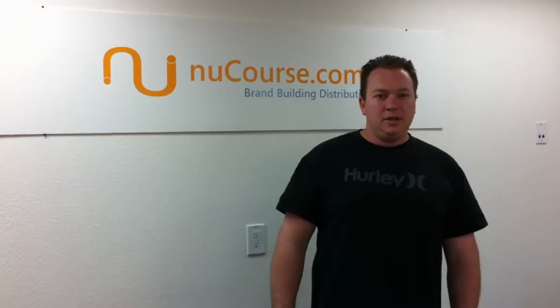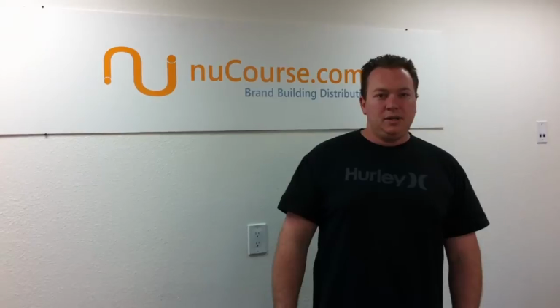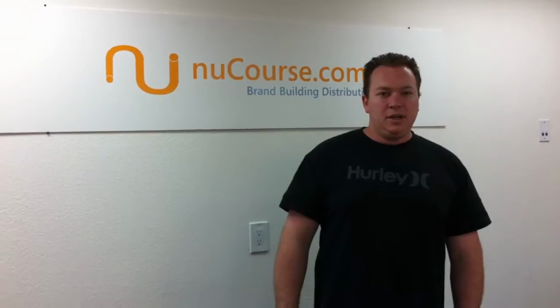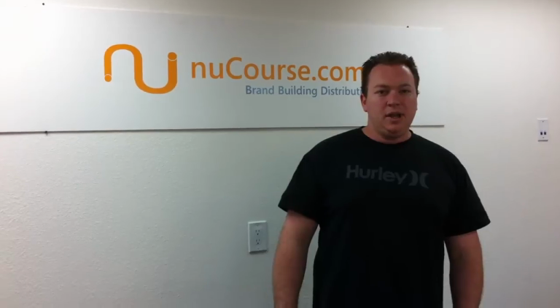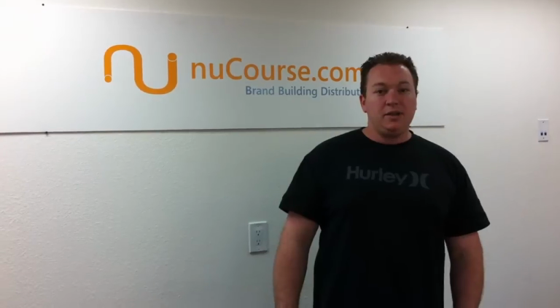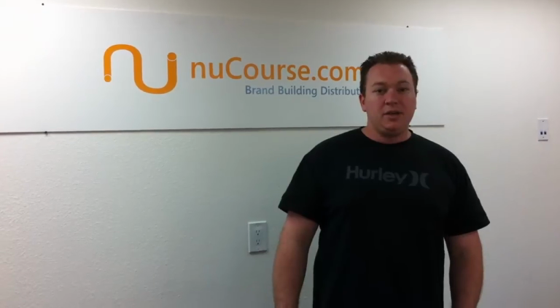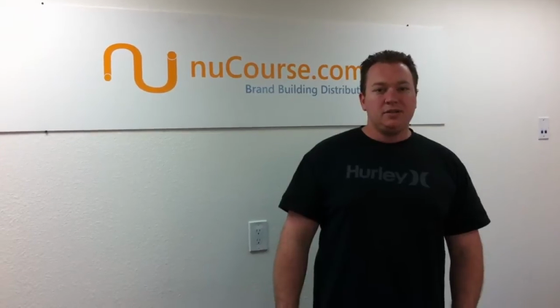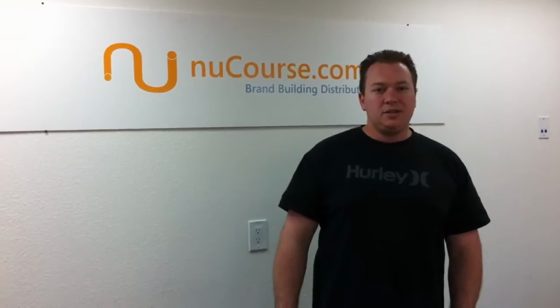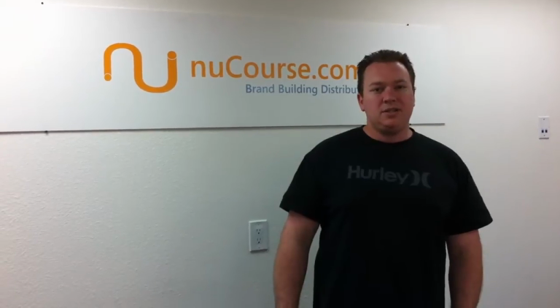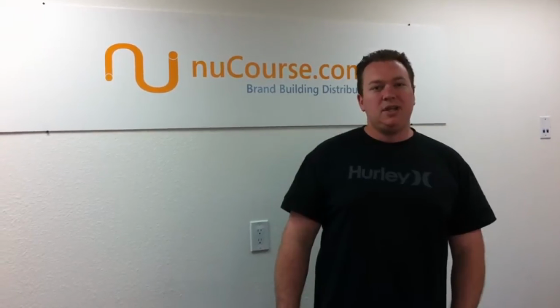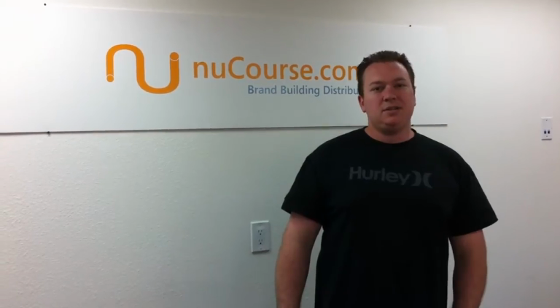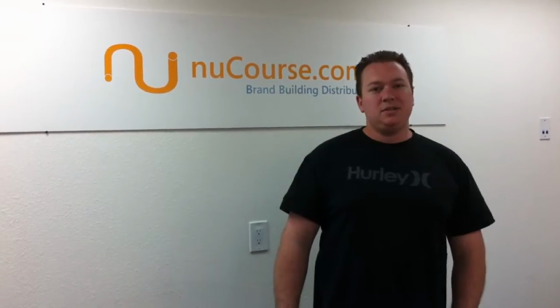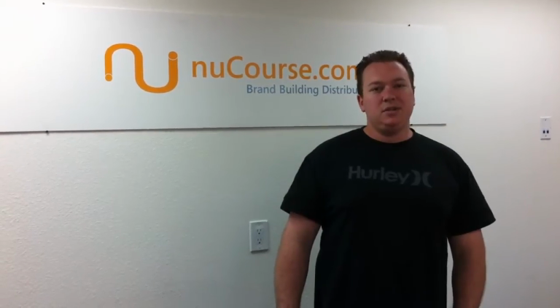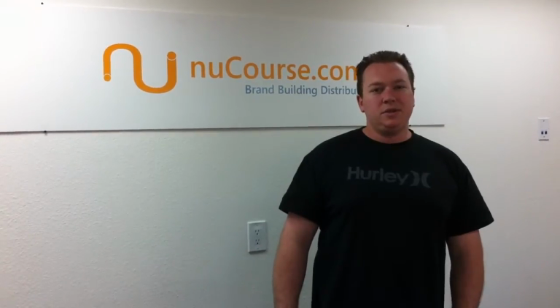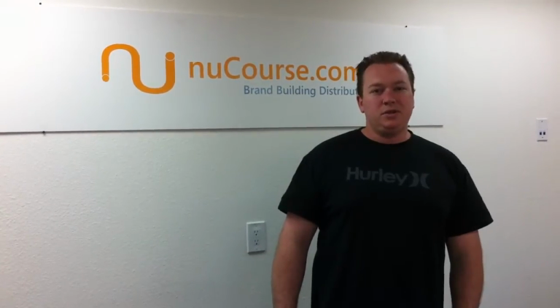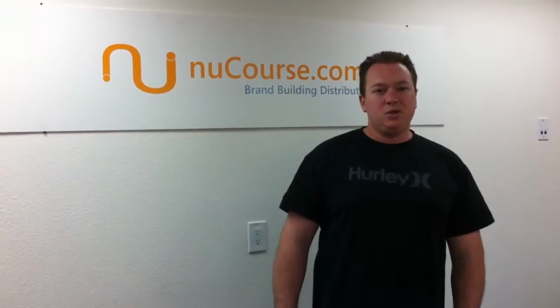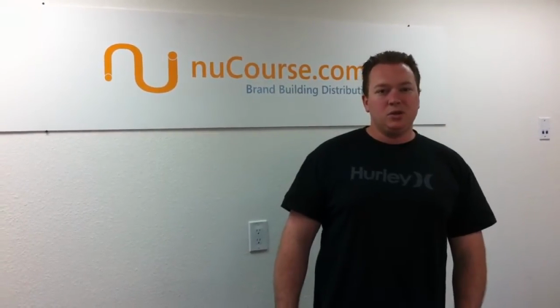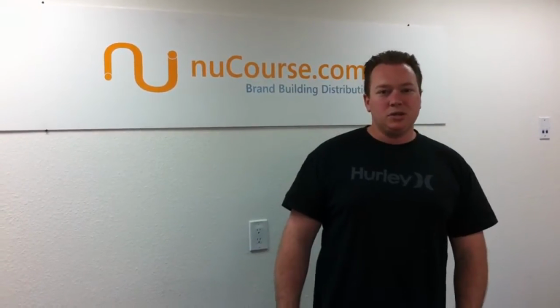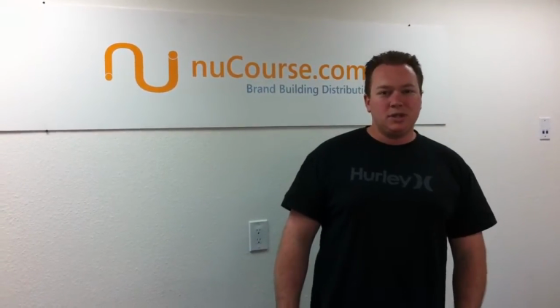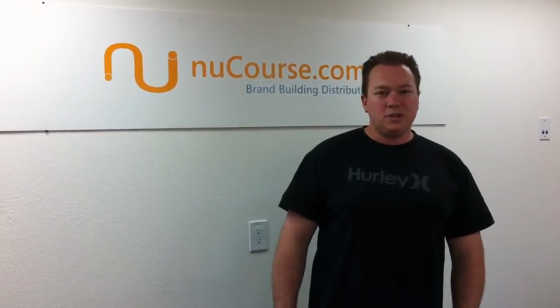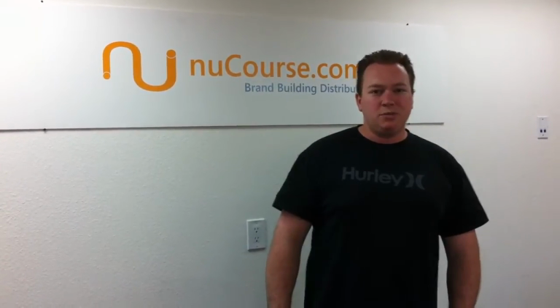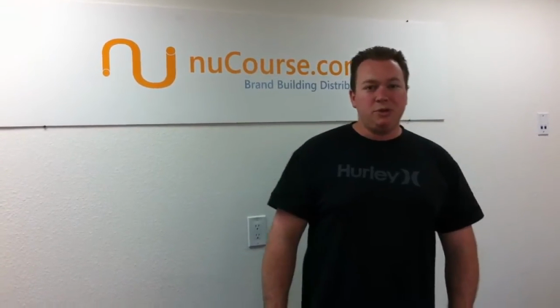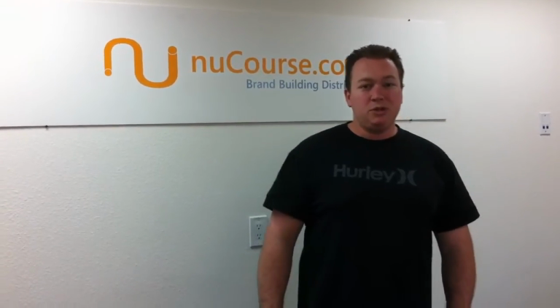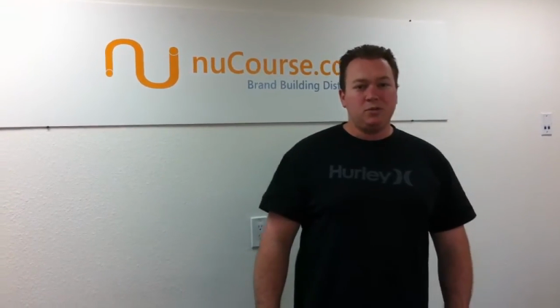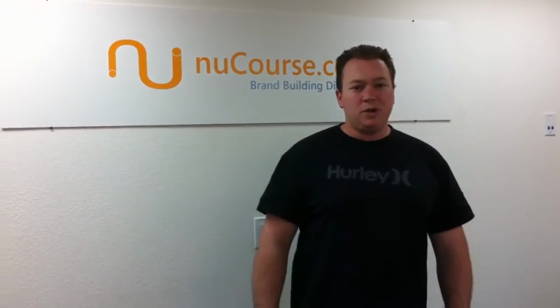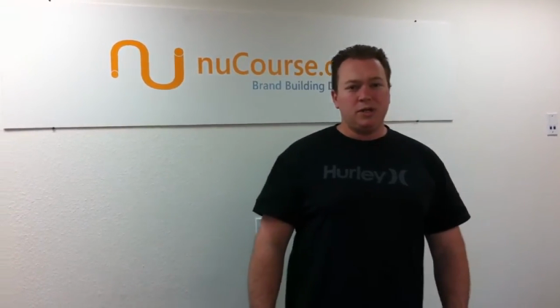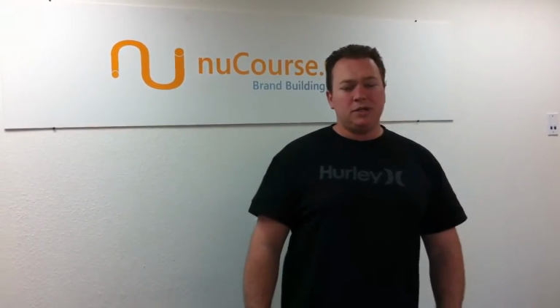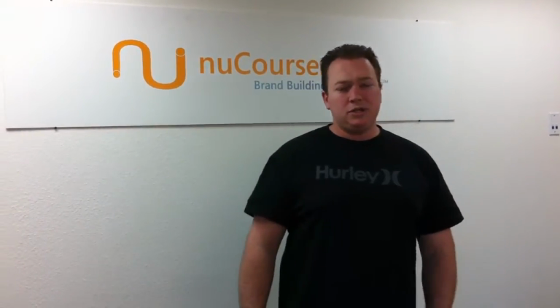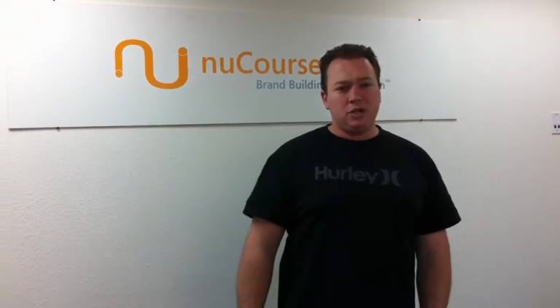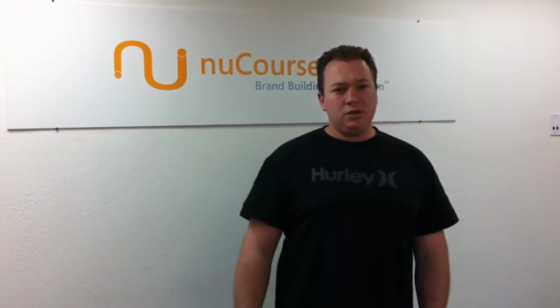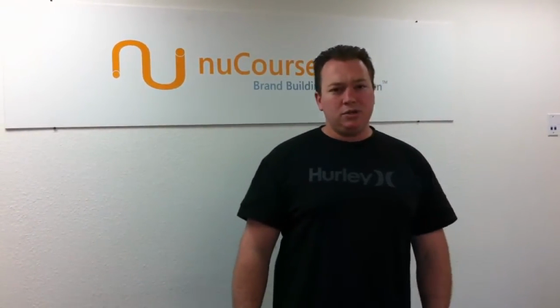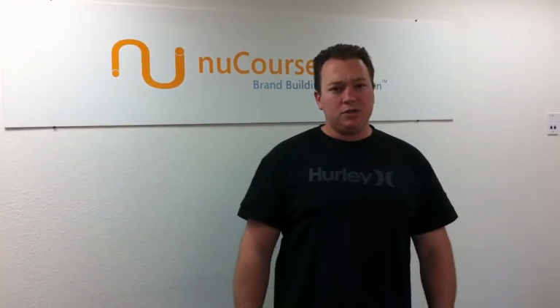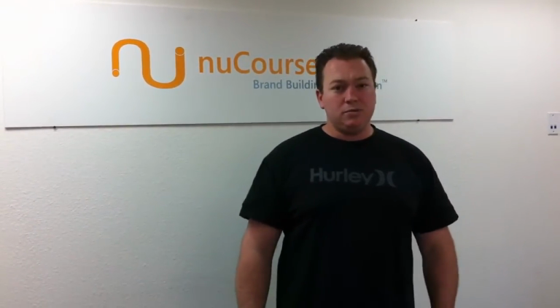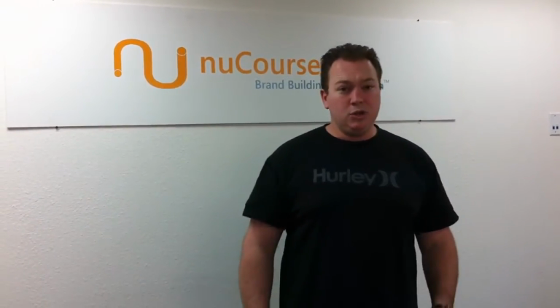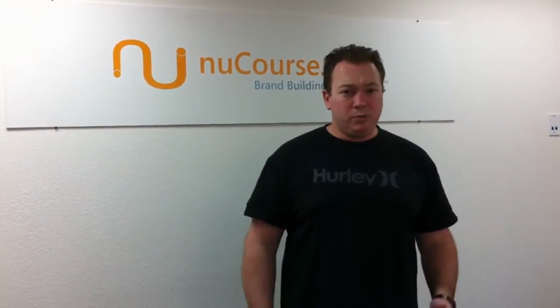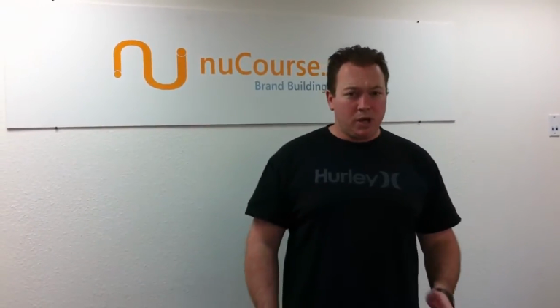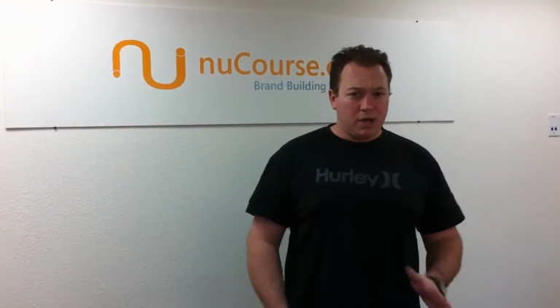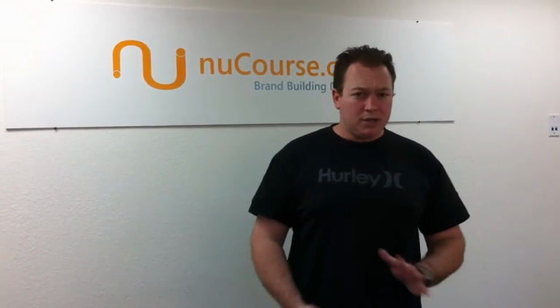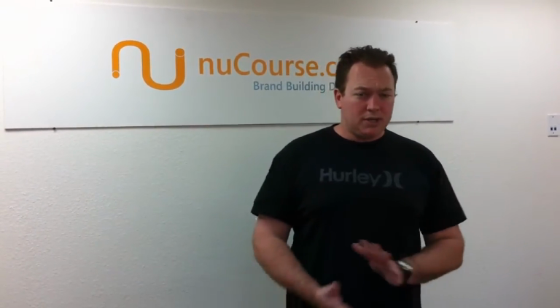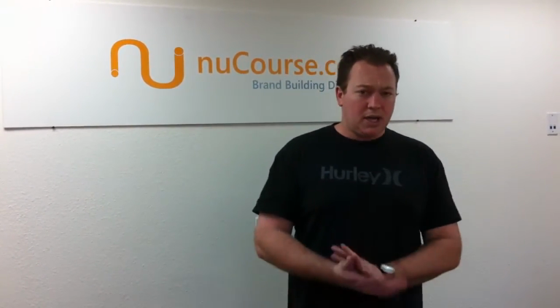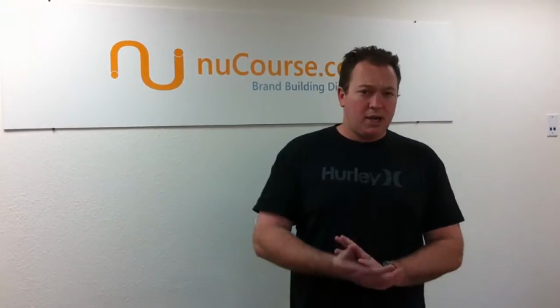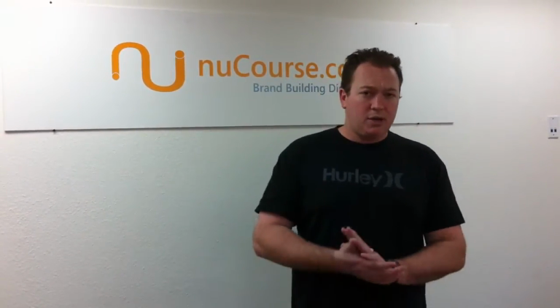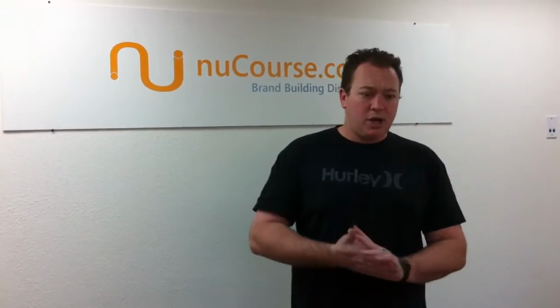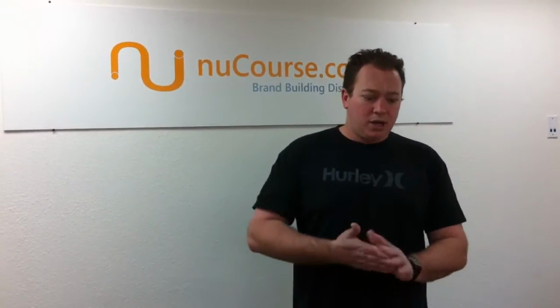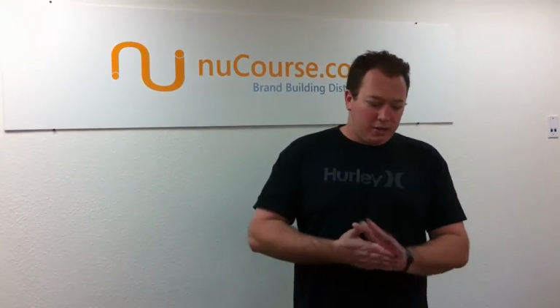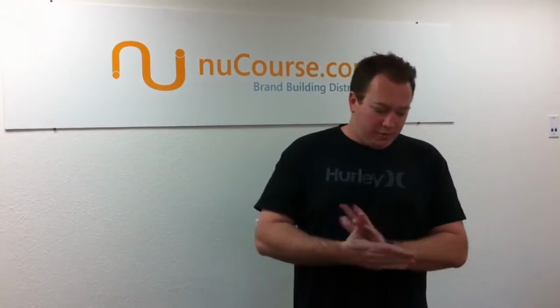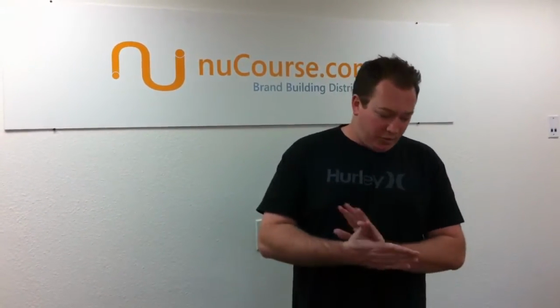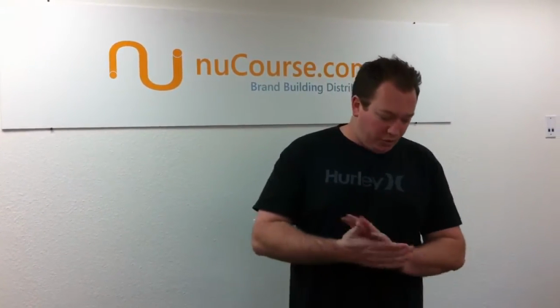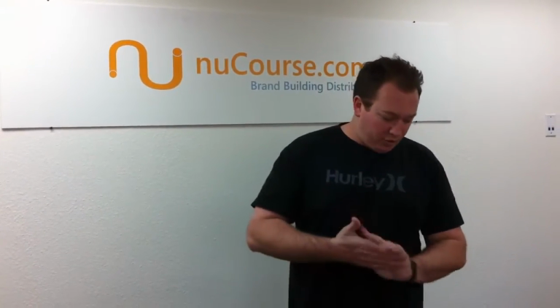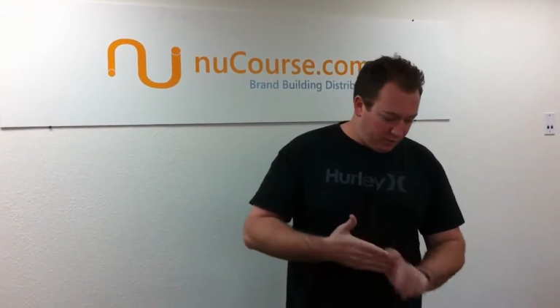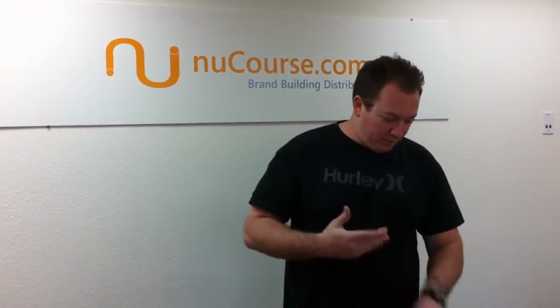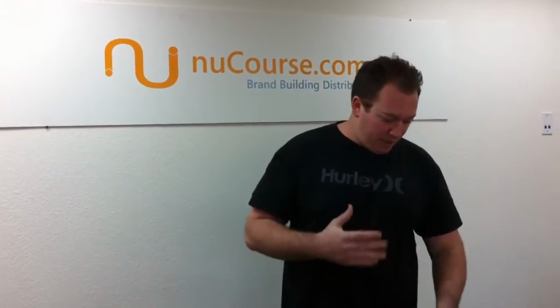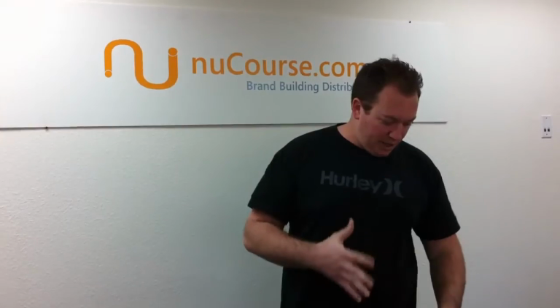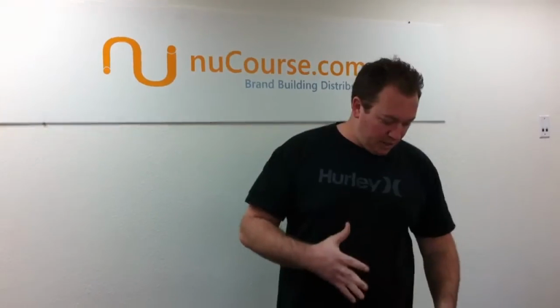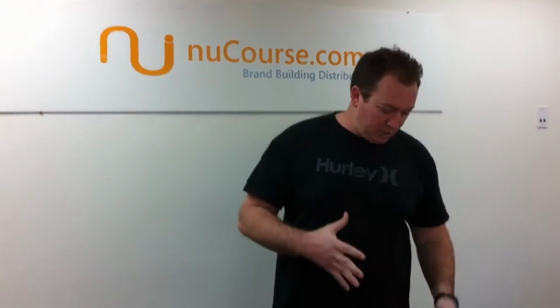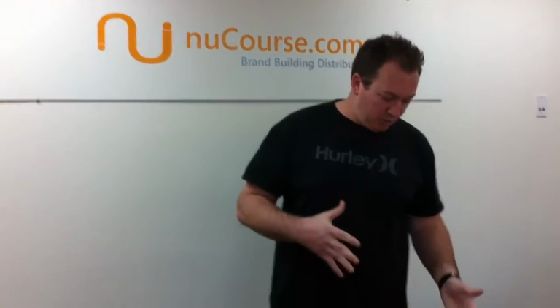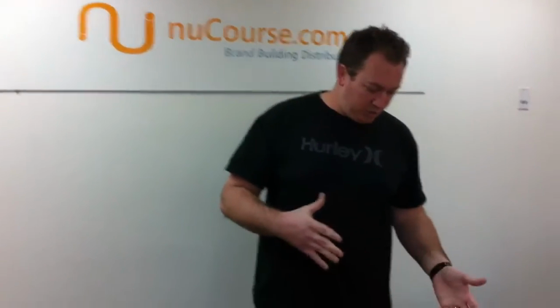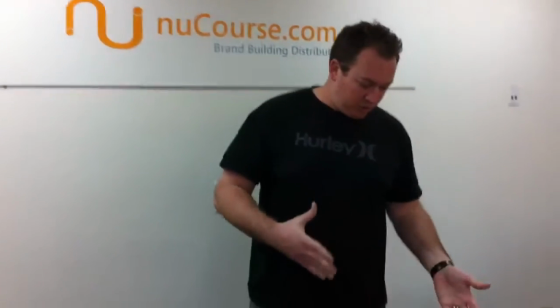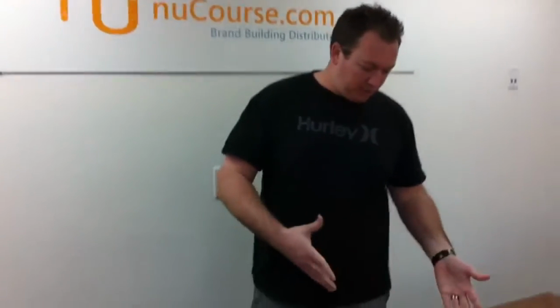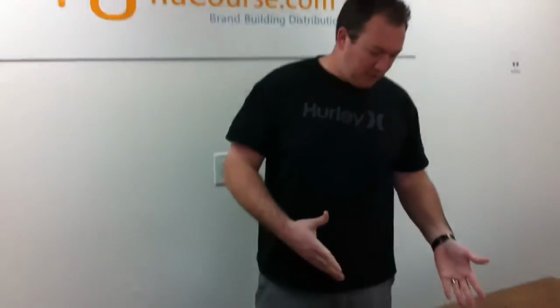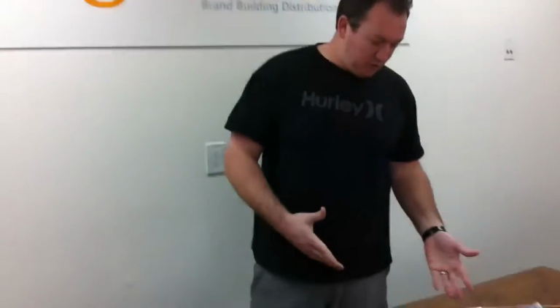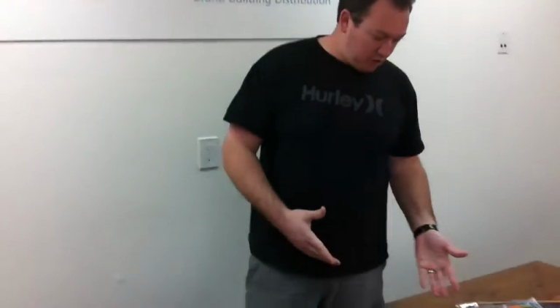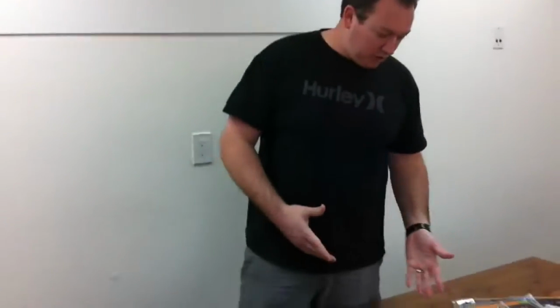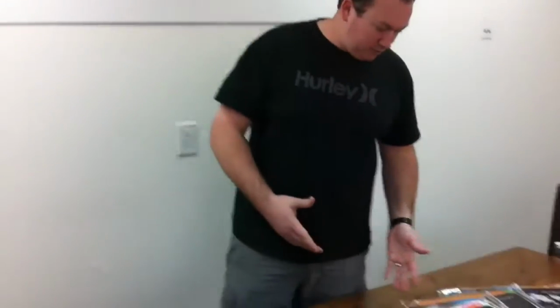Hey there, it's Dustin over at New Course Distribution. I wanted to show you some new products out of Thermapack, which is Heat Shift.